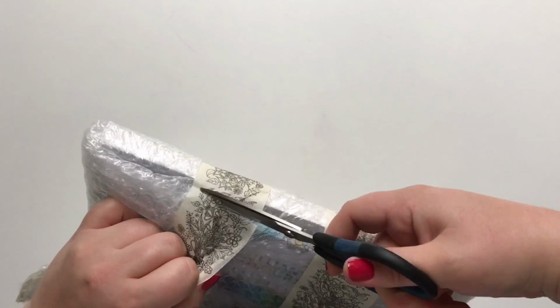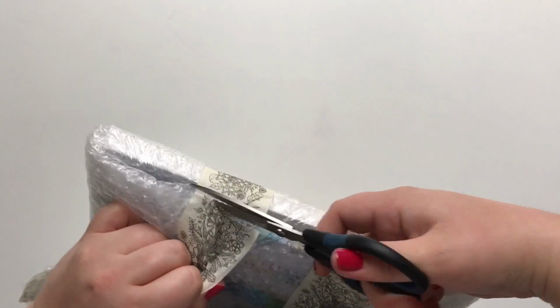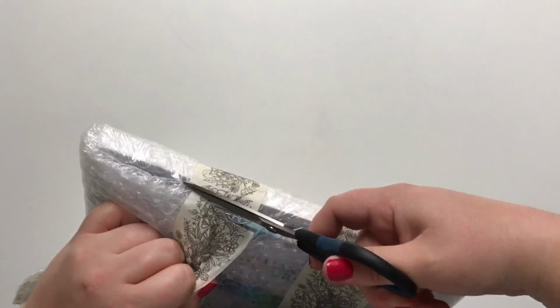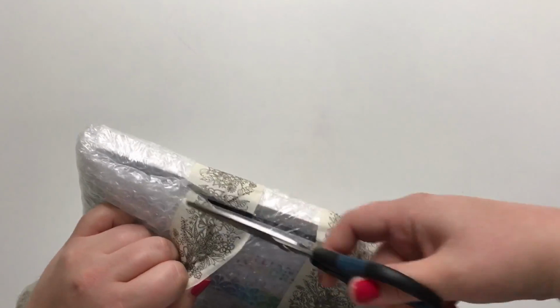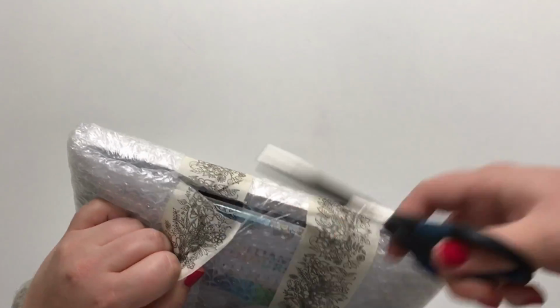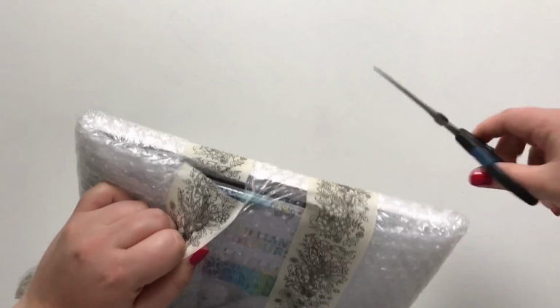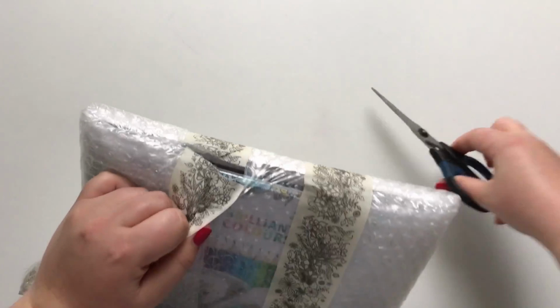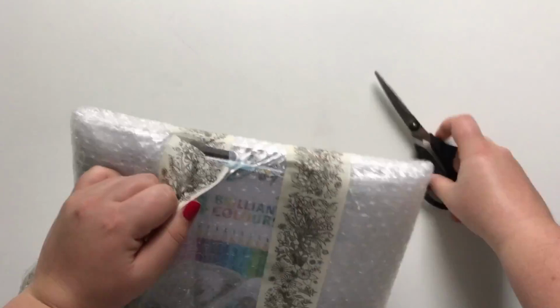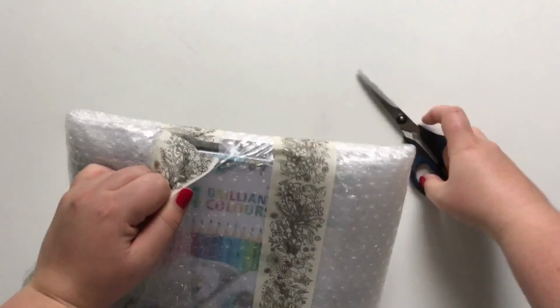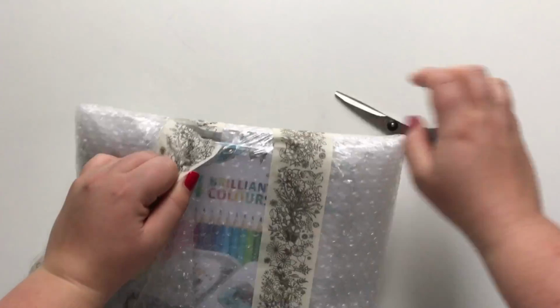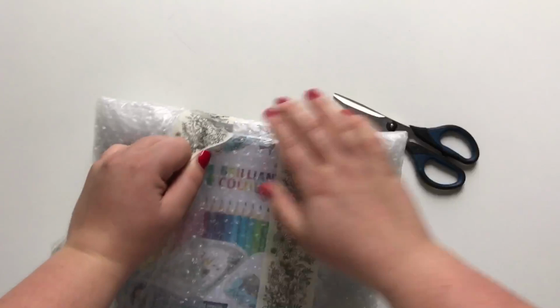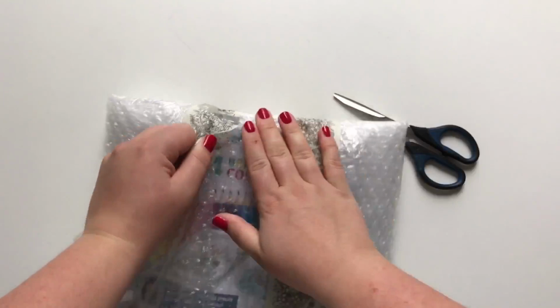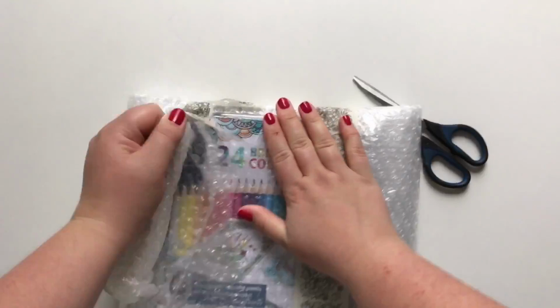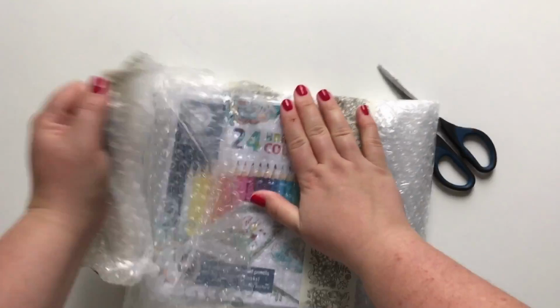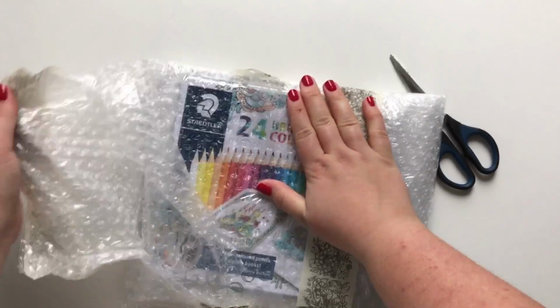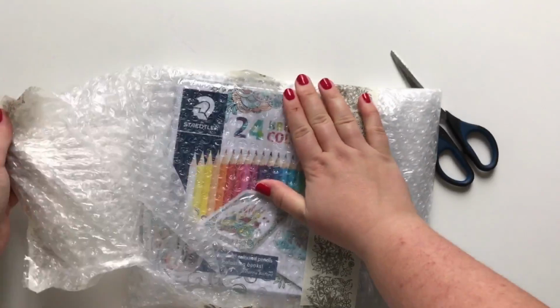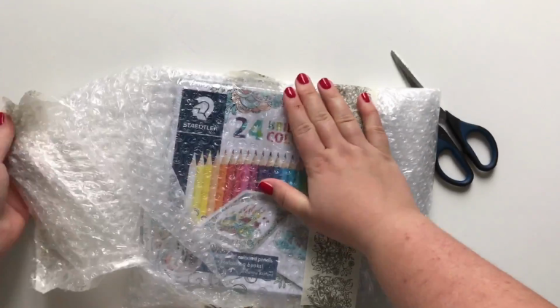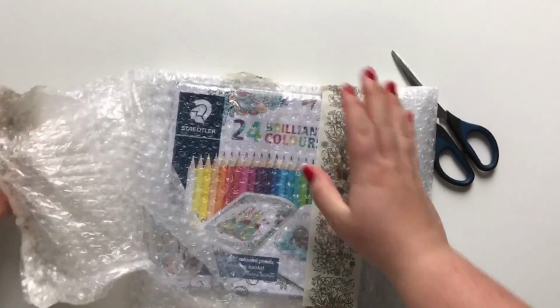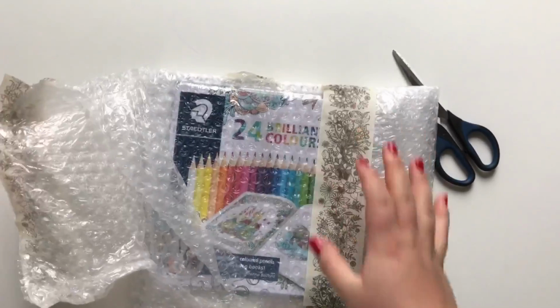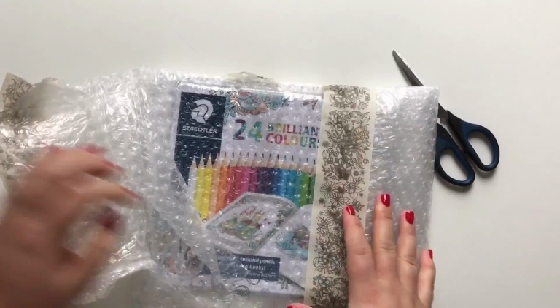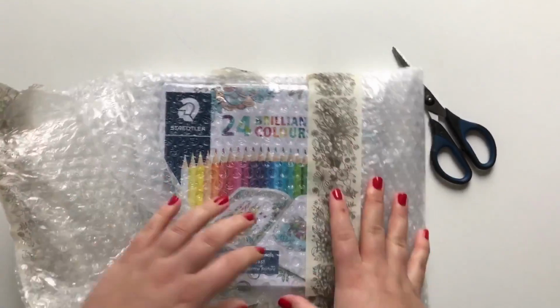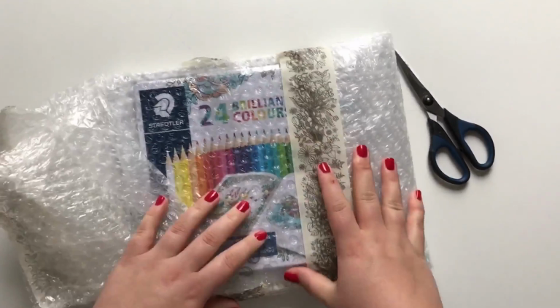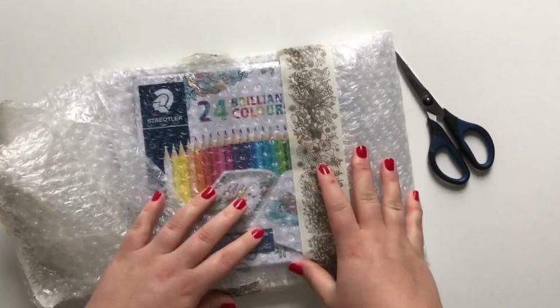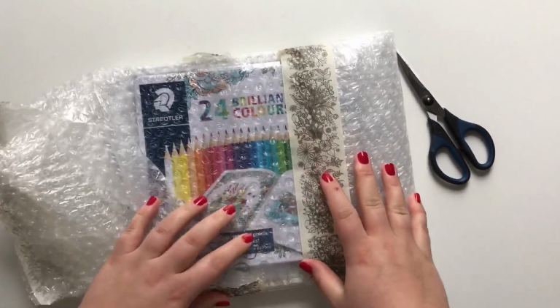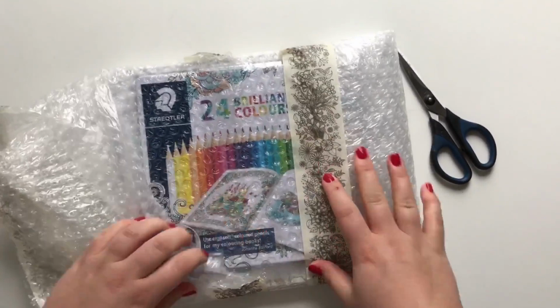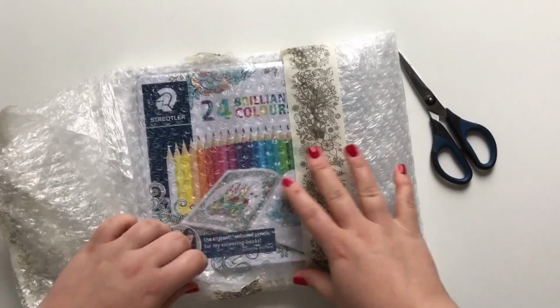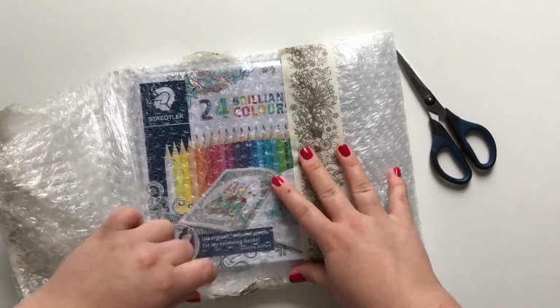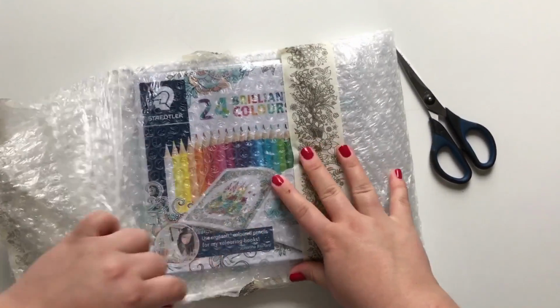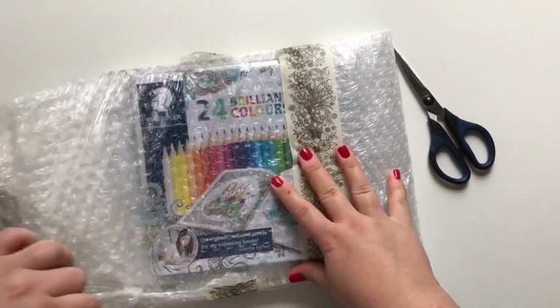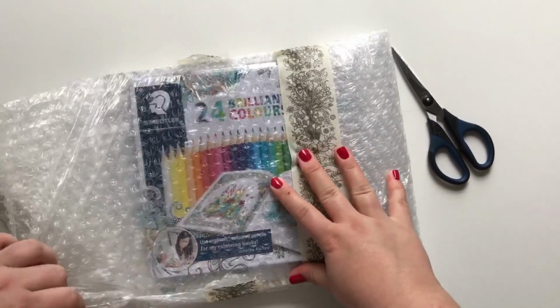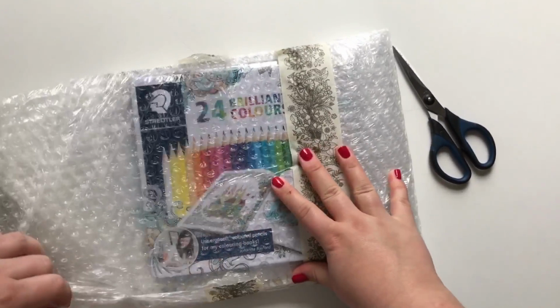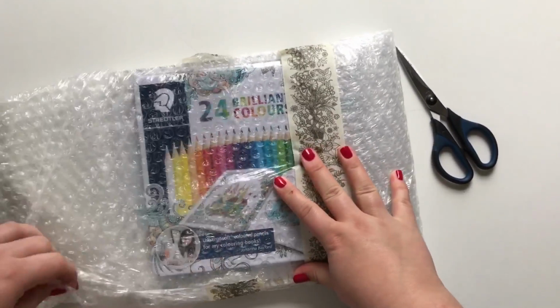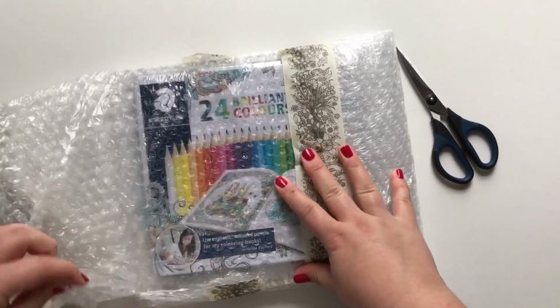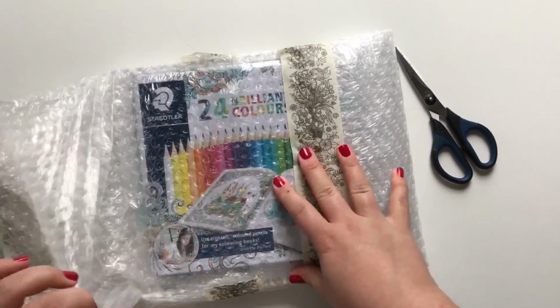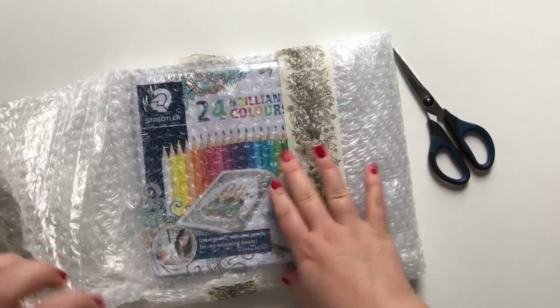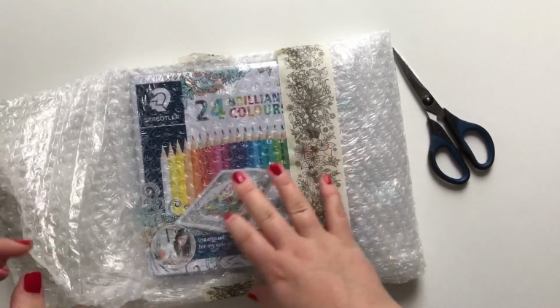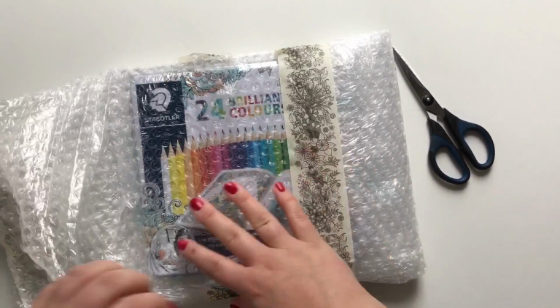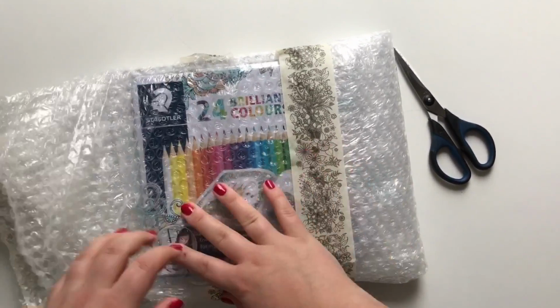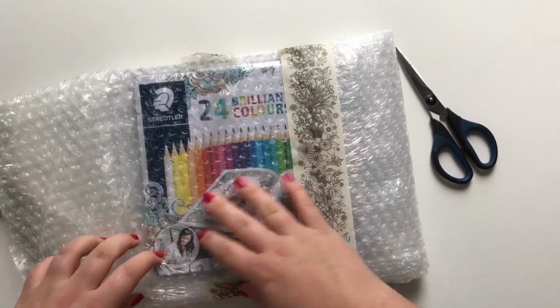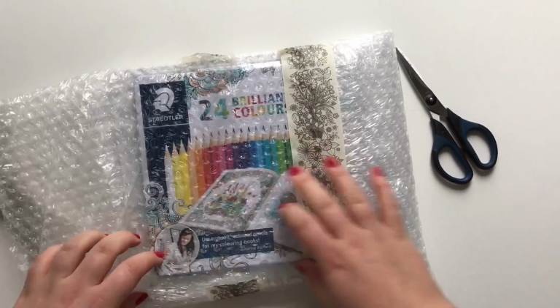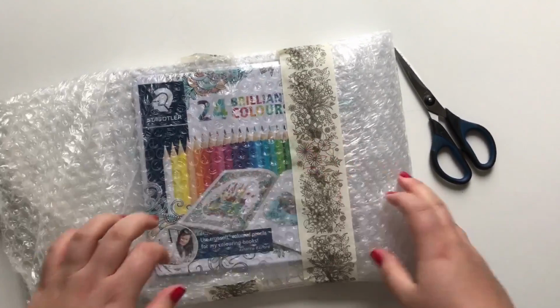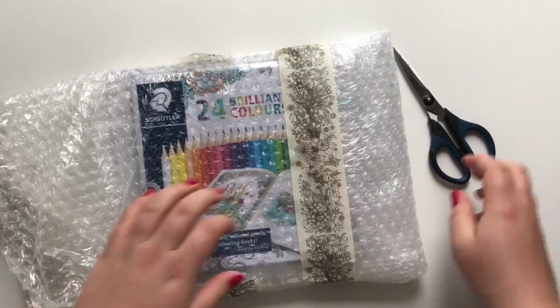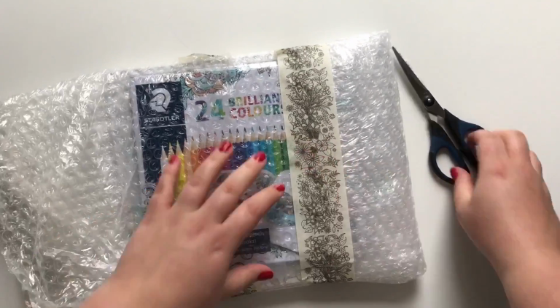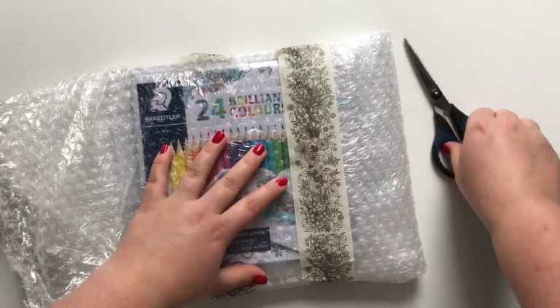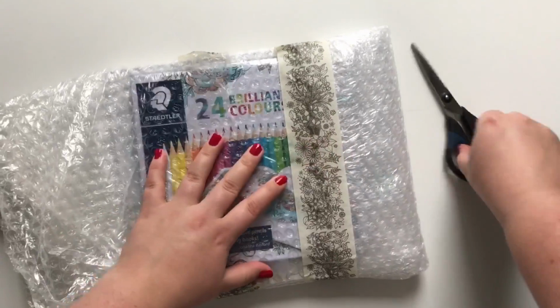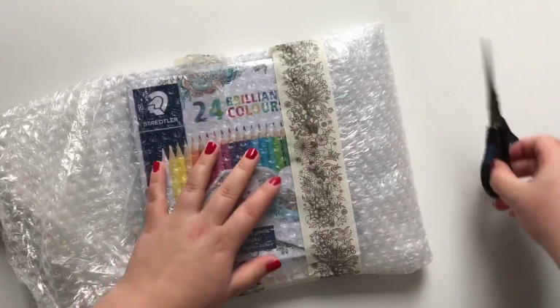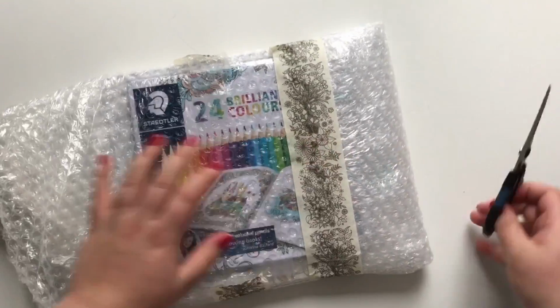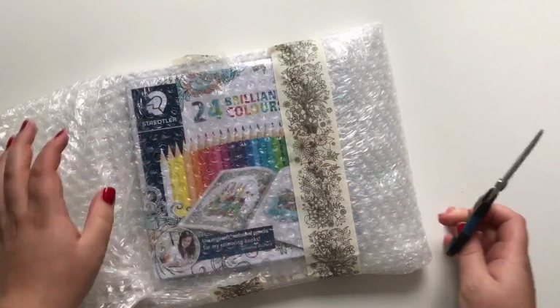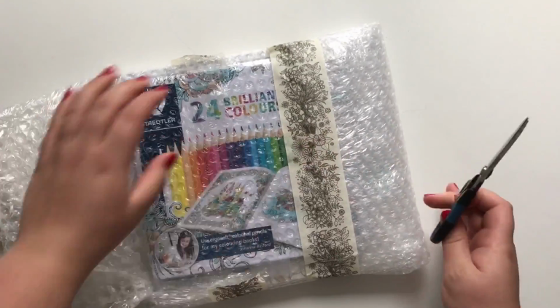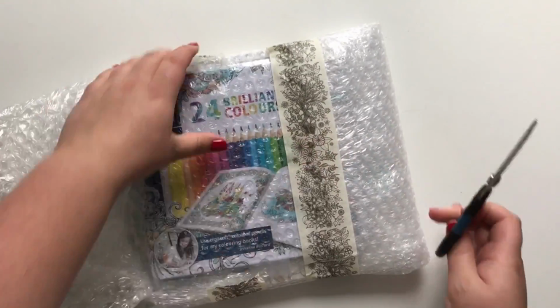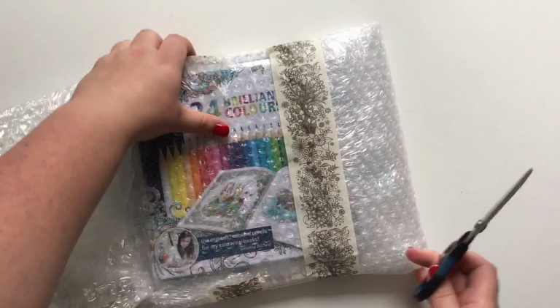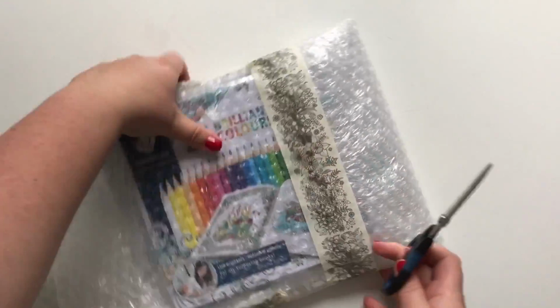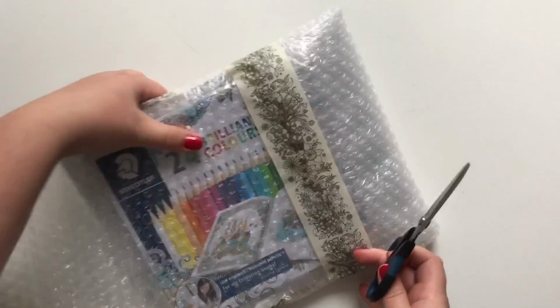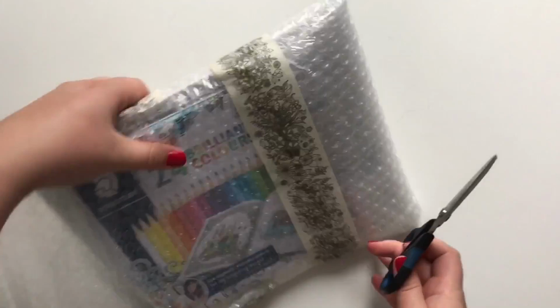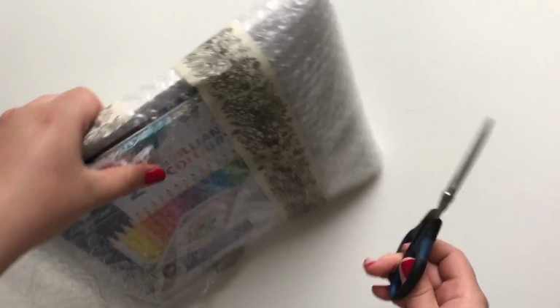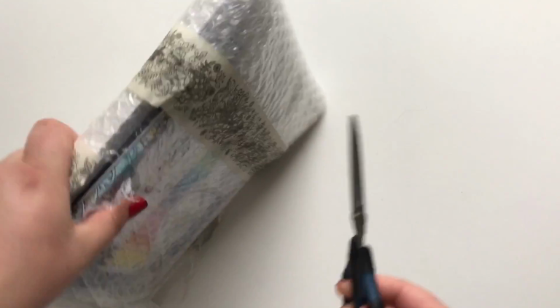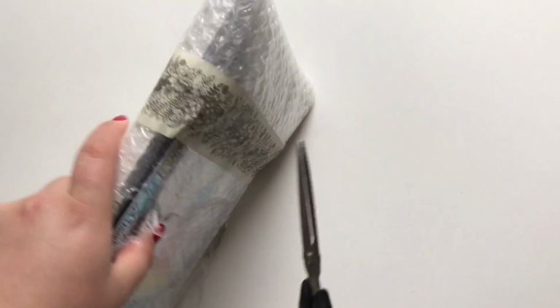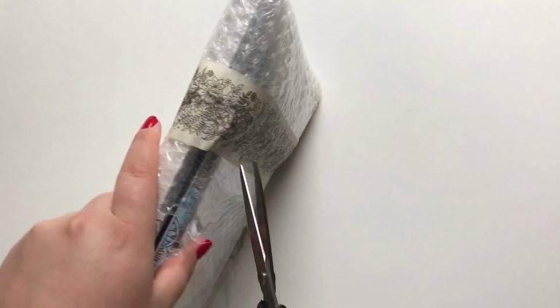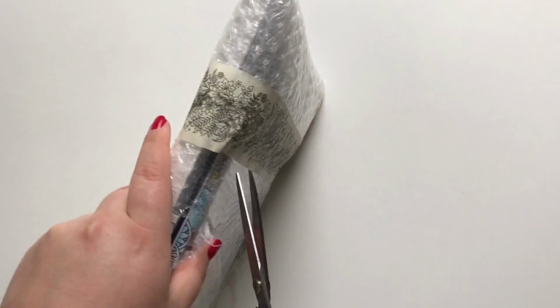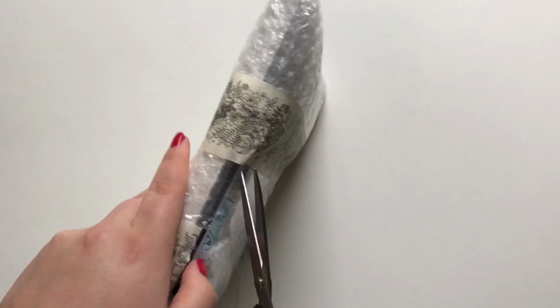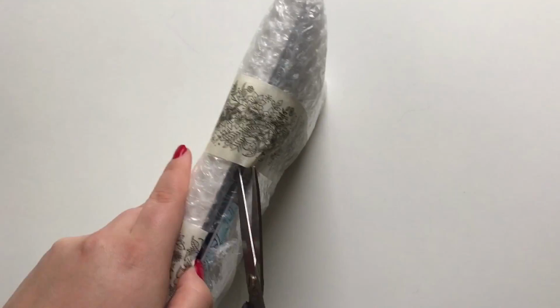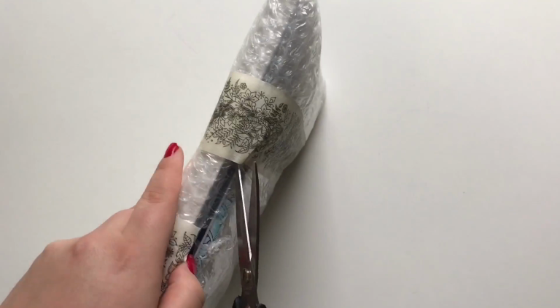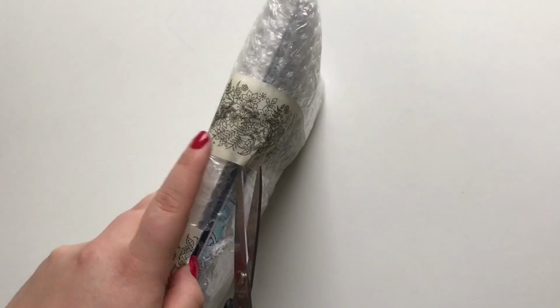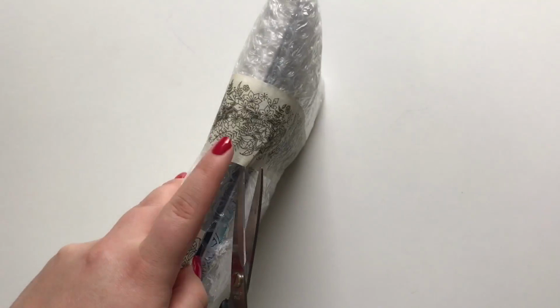It is extremely well packaged. Maybe a bit too well packaged.